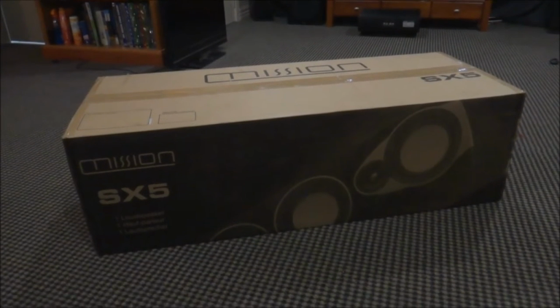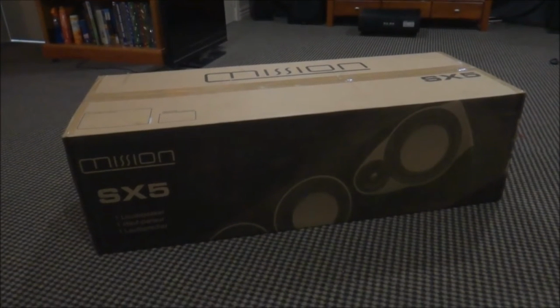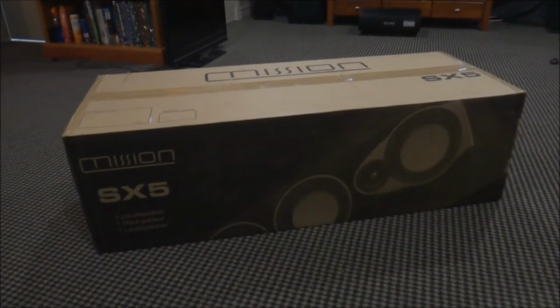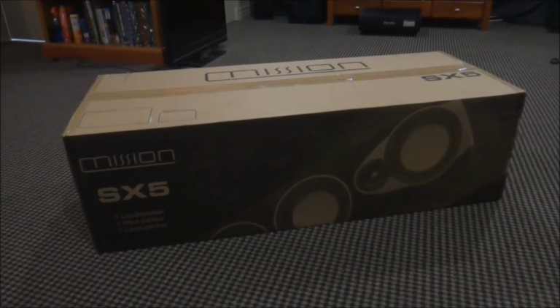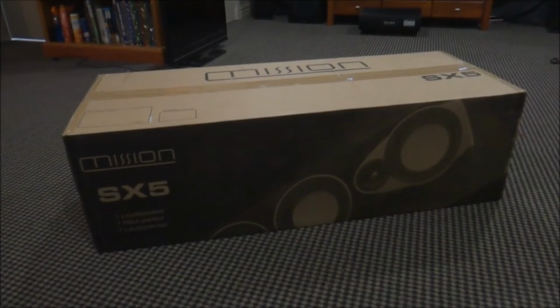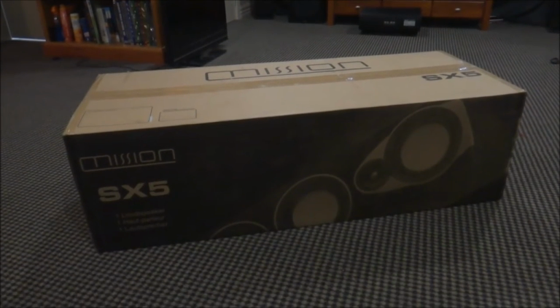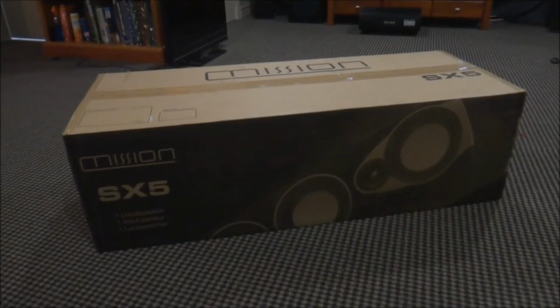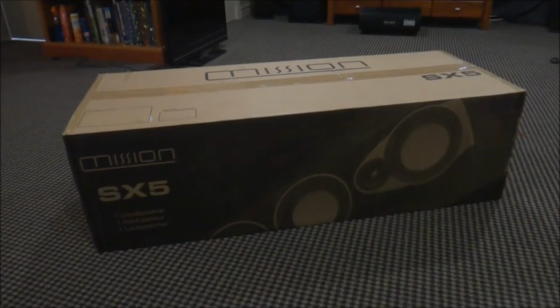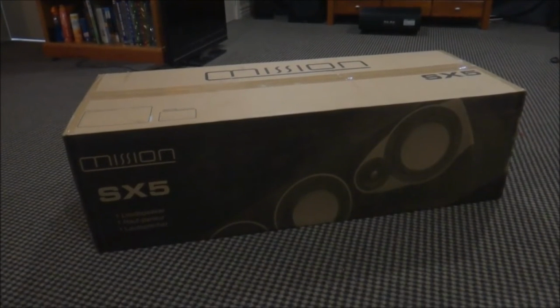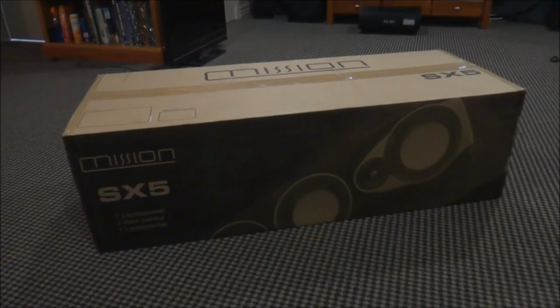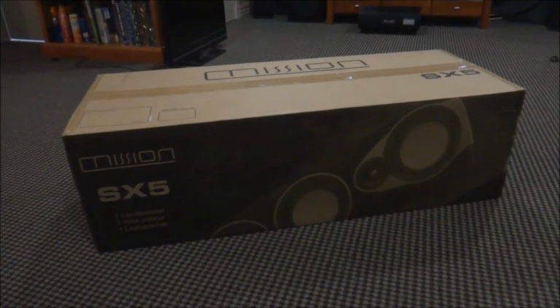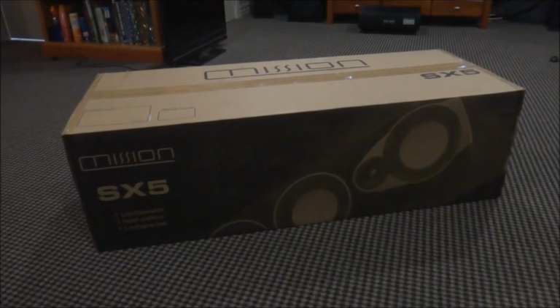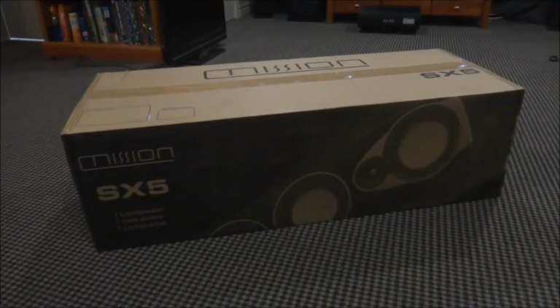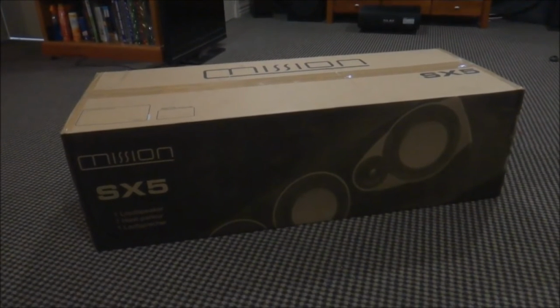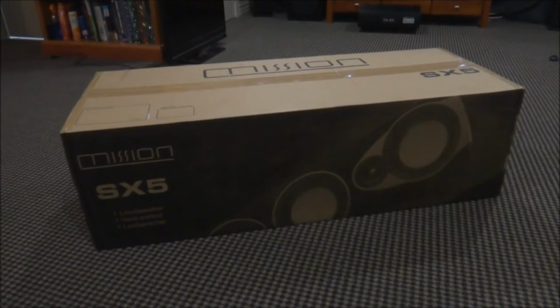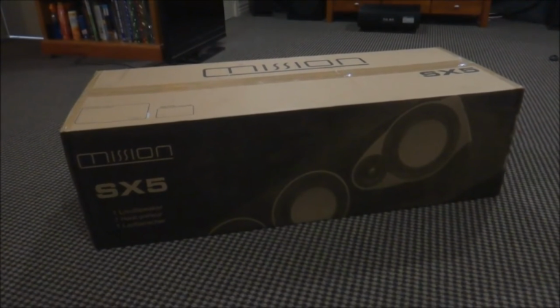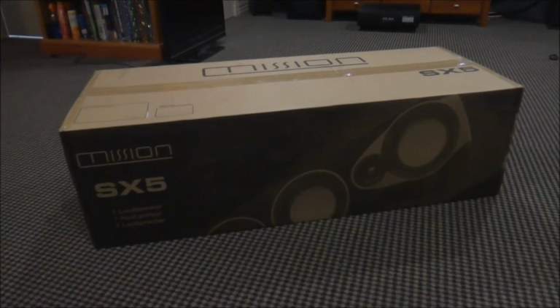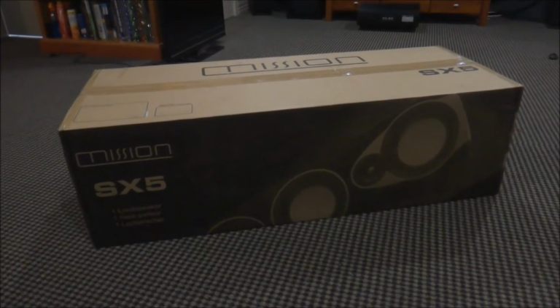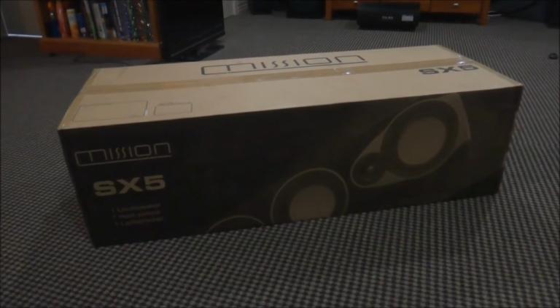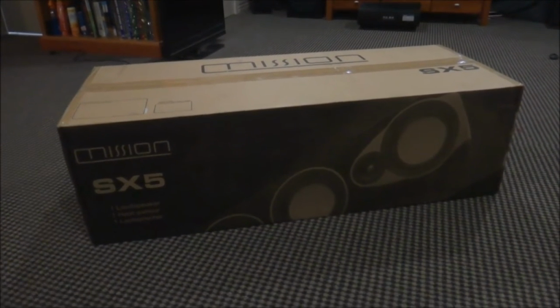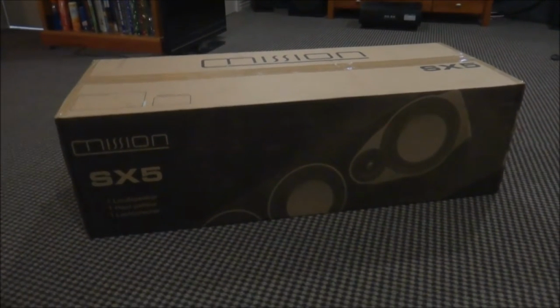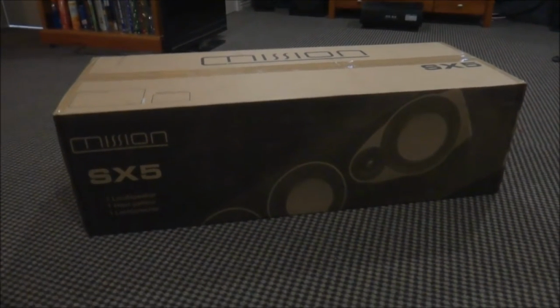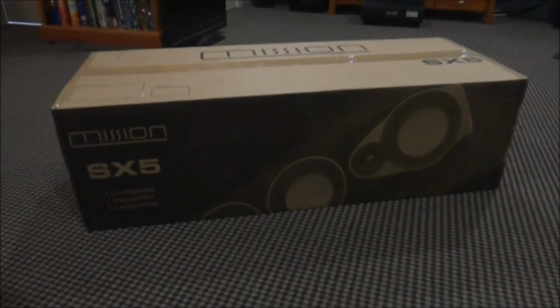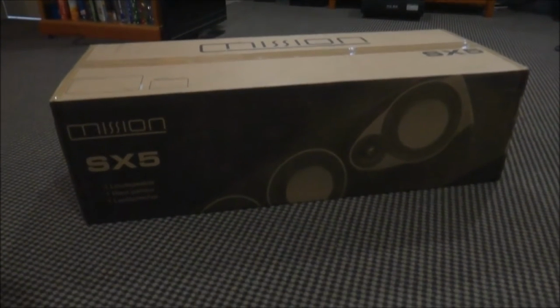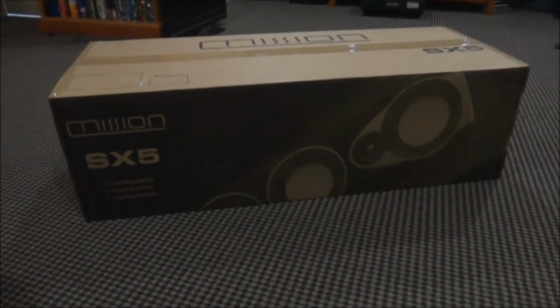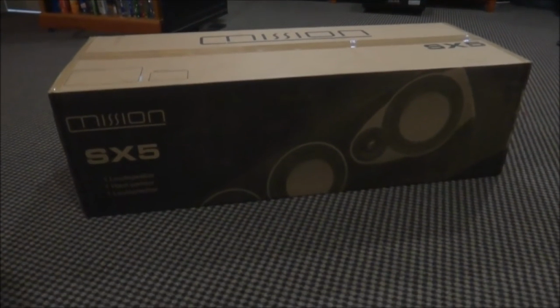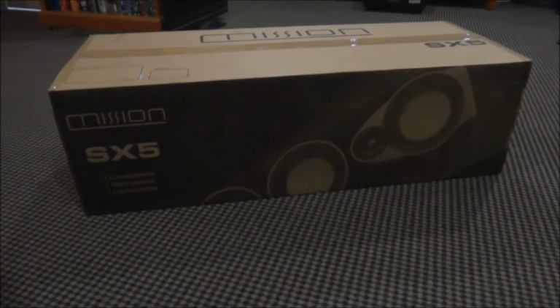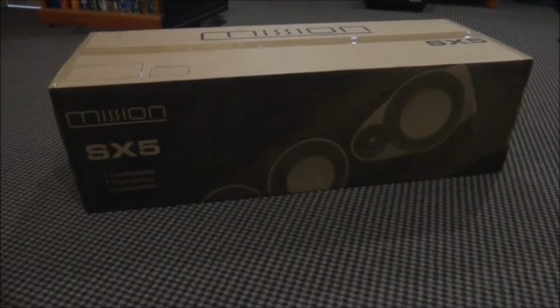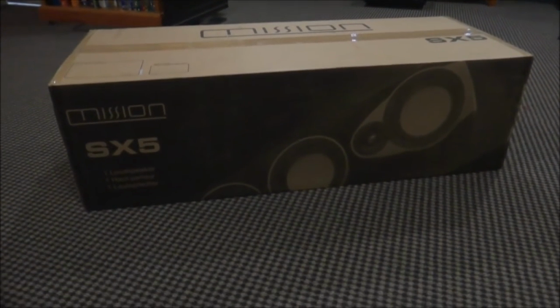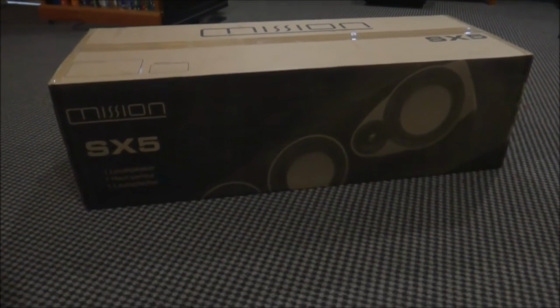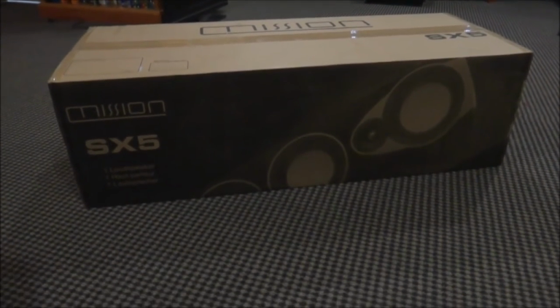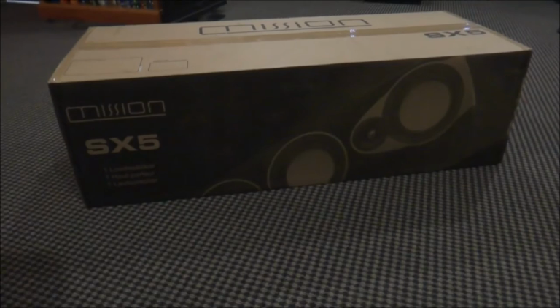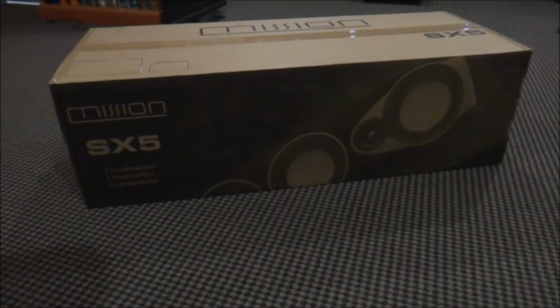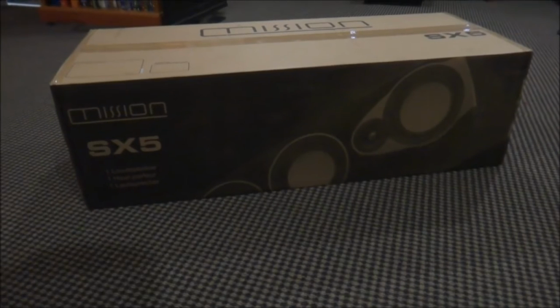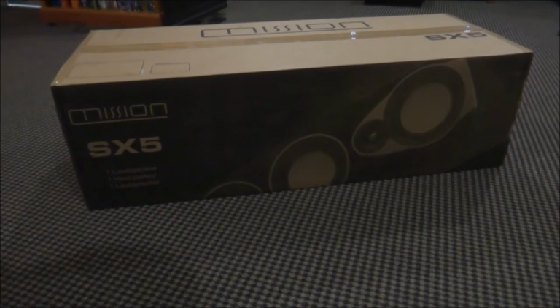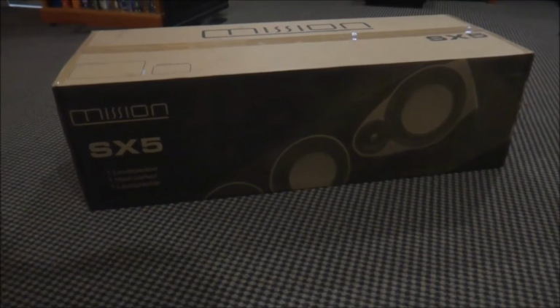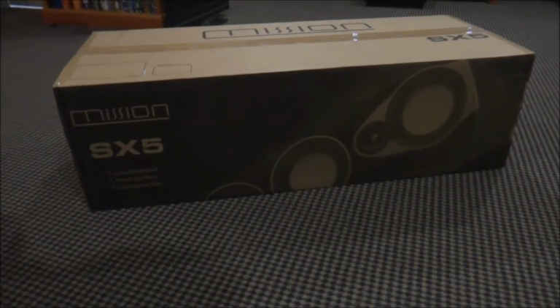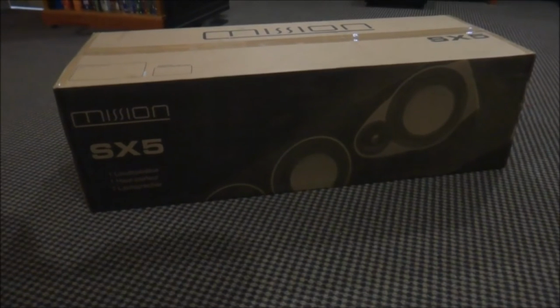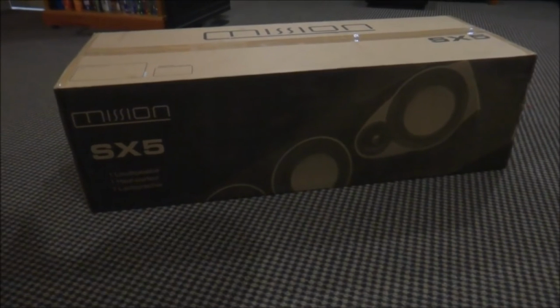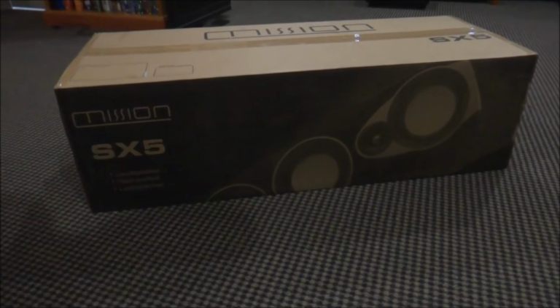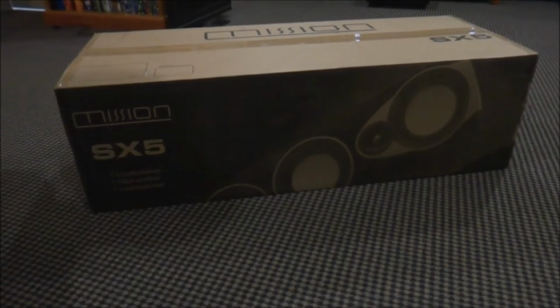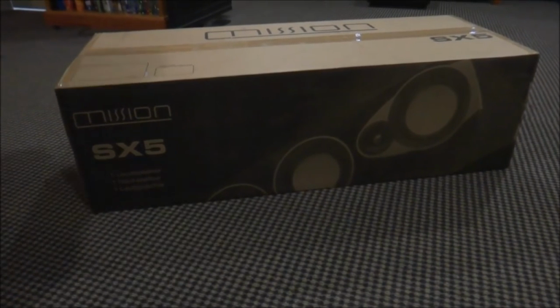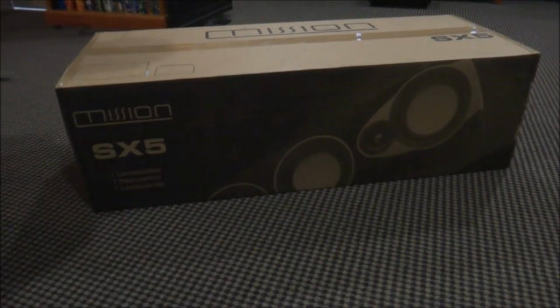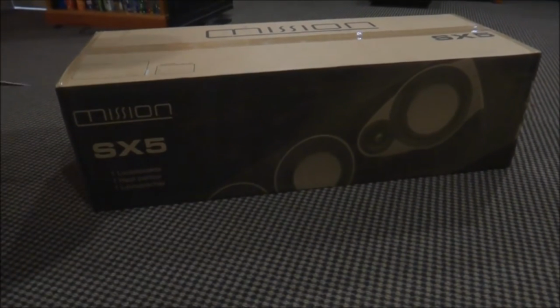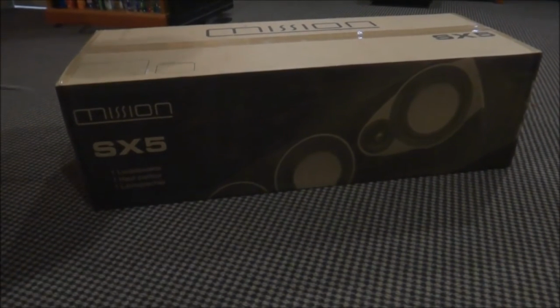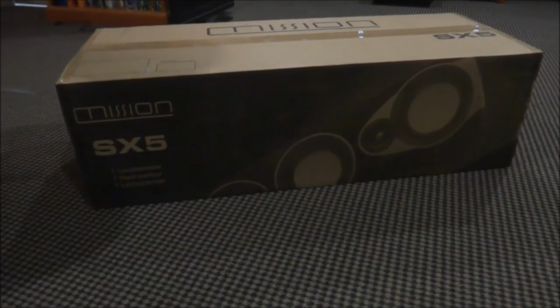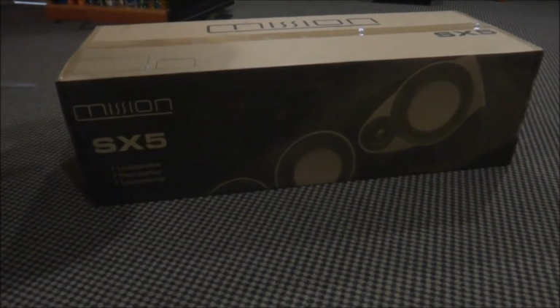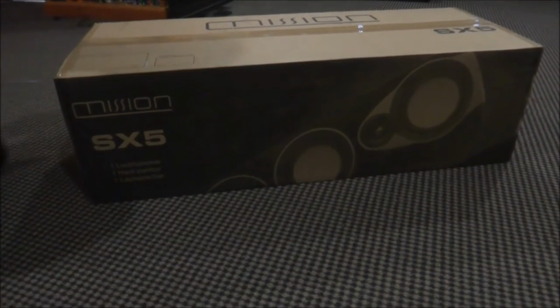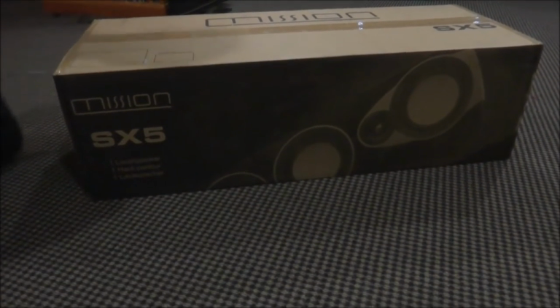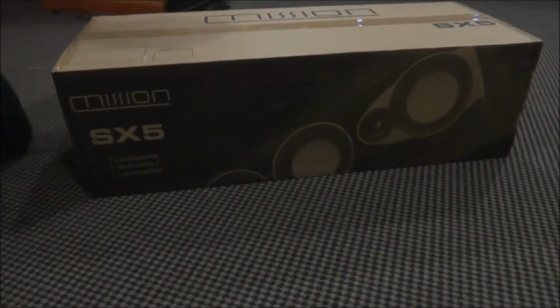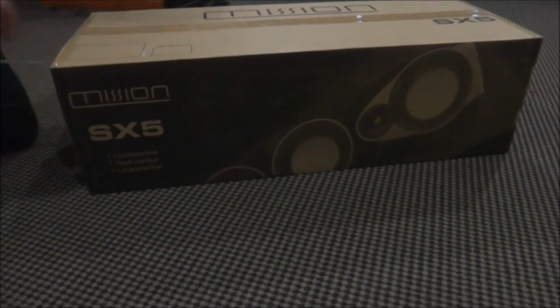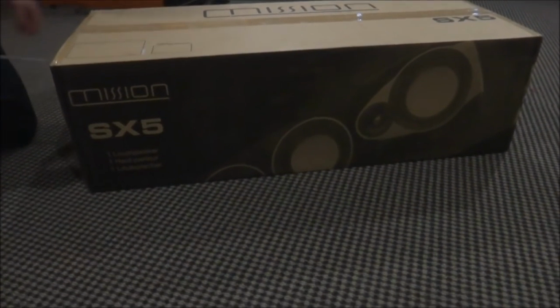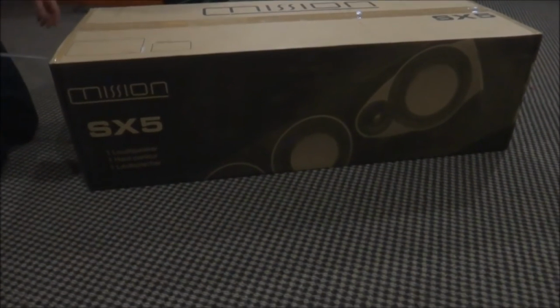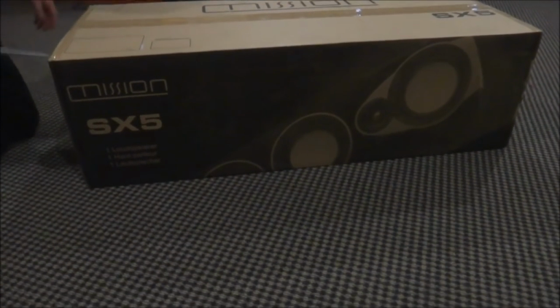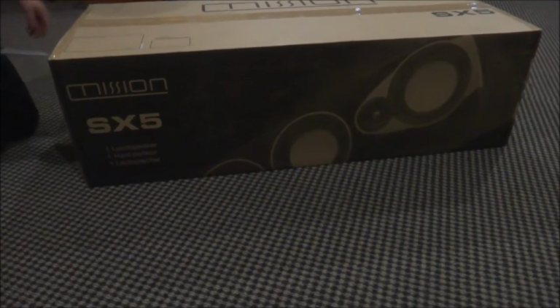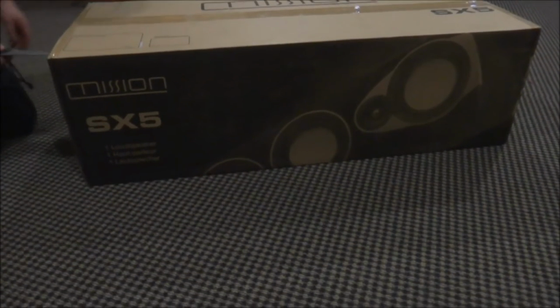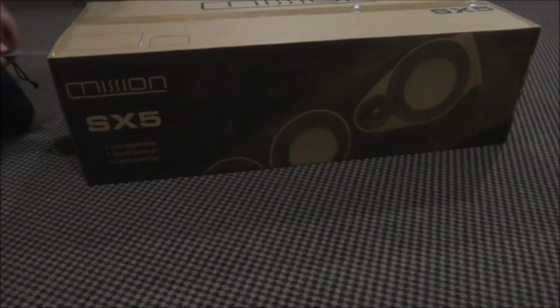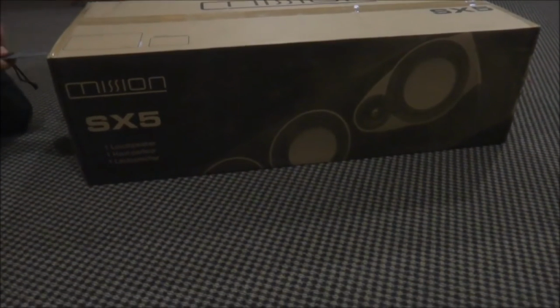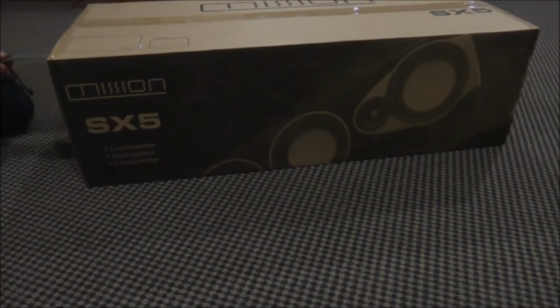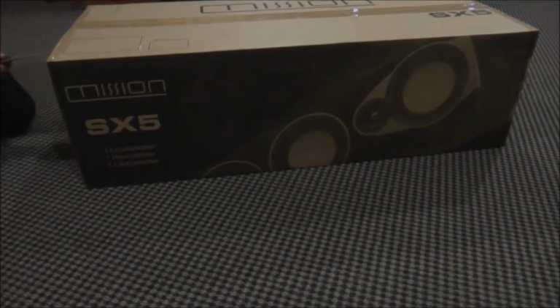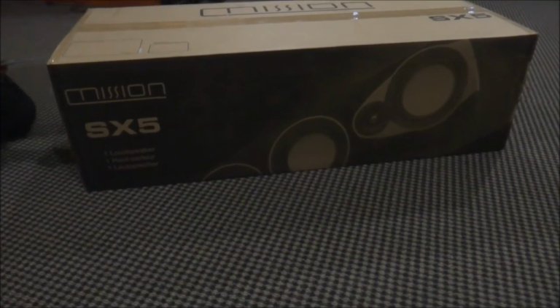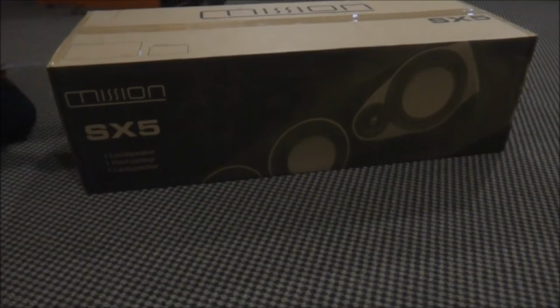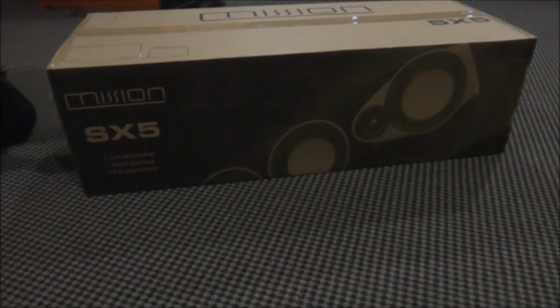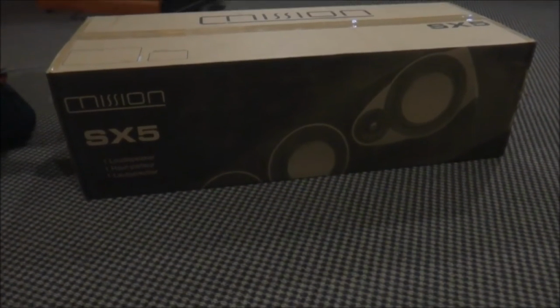So here we have the Mission SX5 floor standing speaker. It's just coming, we're about to open it up.